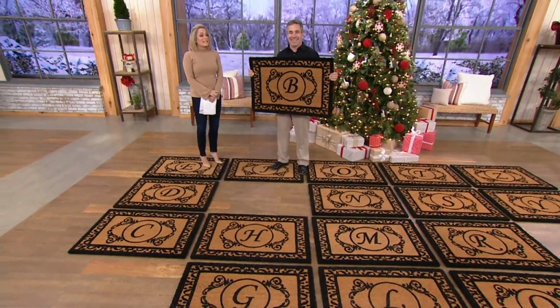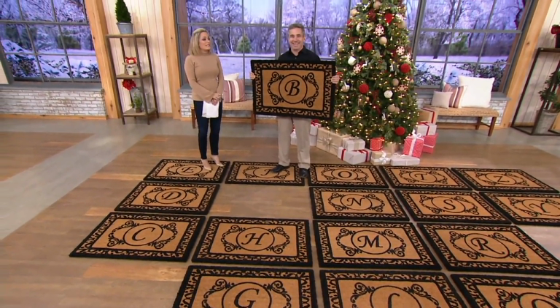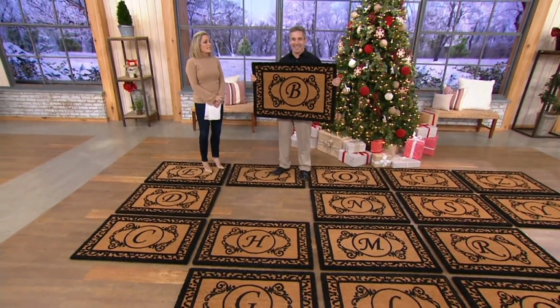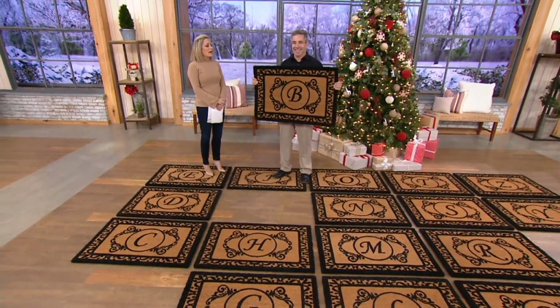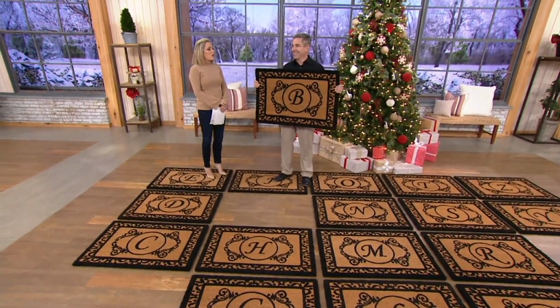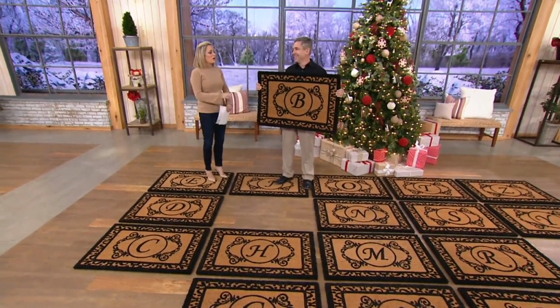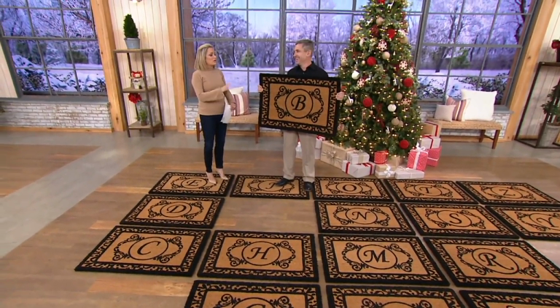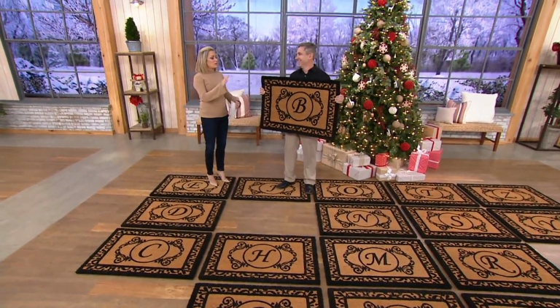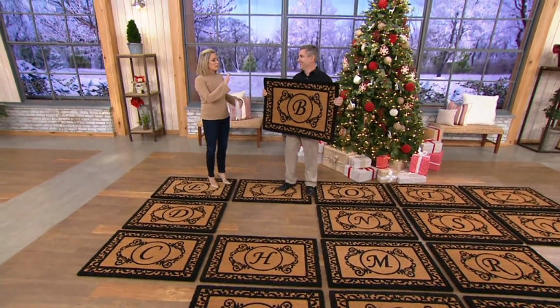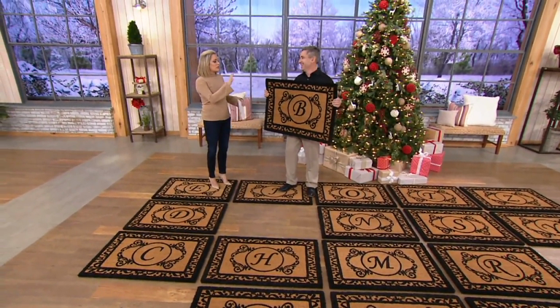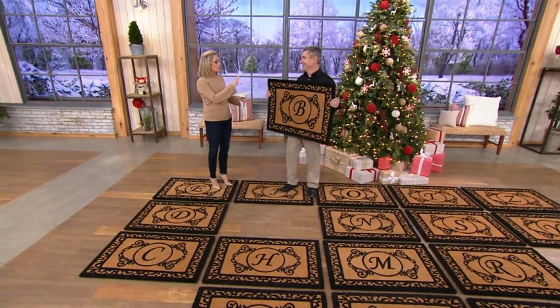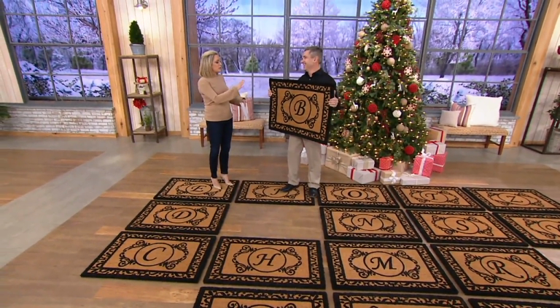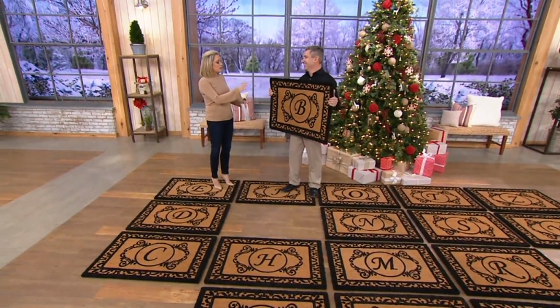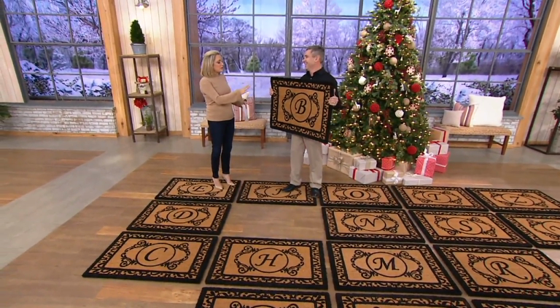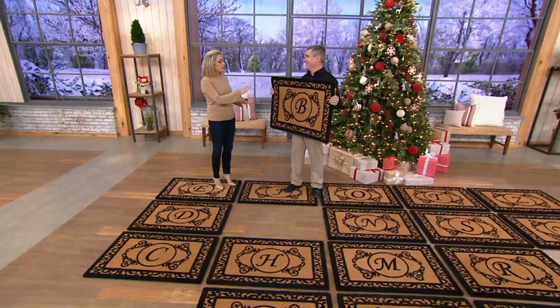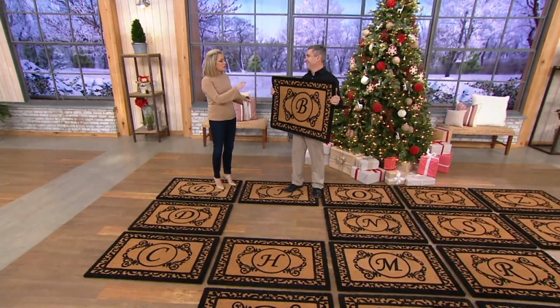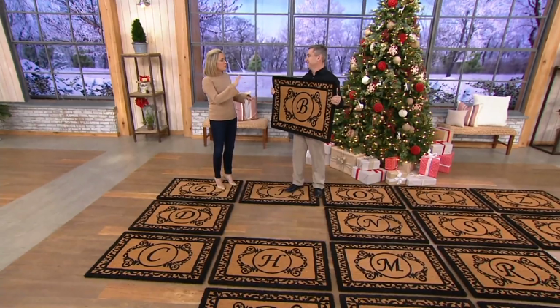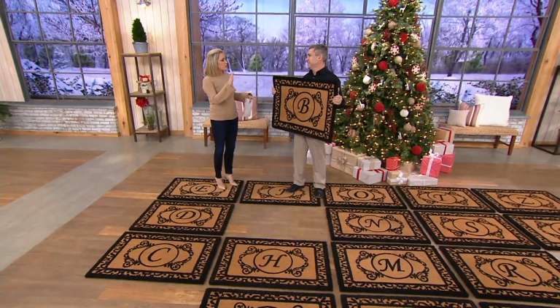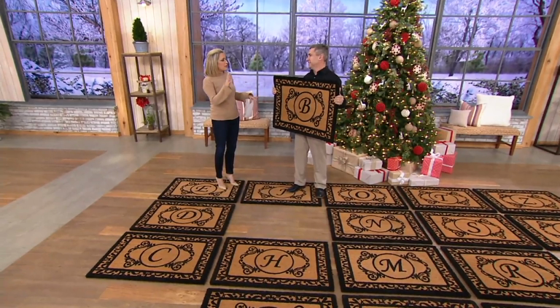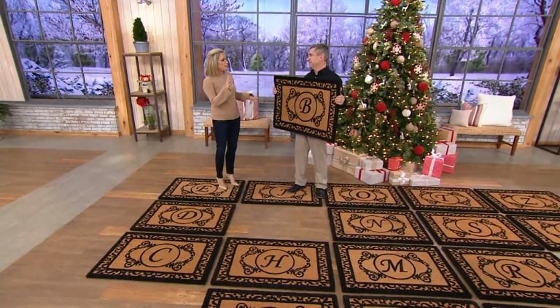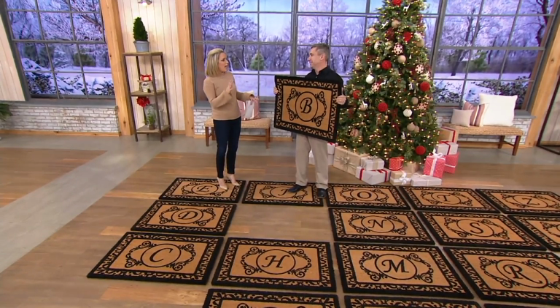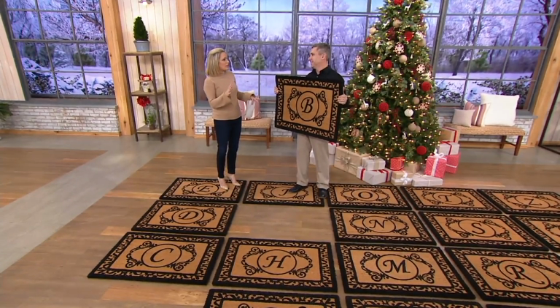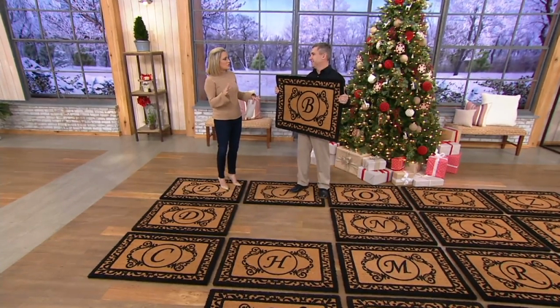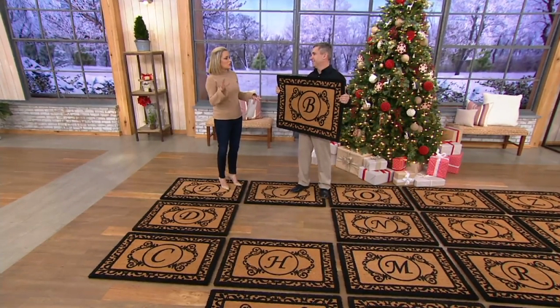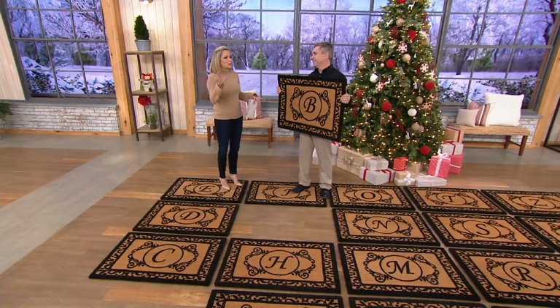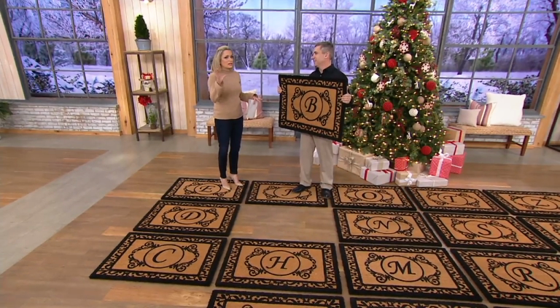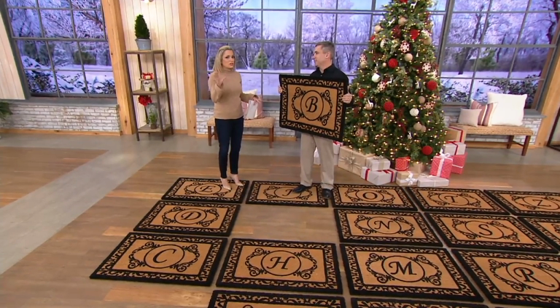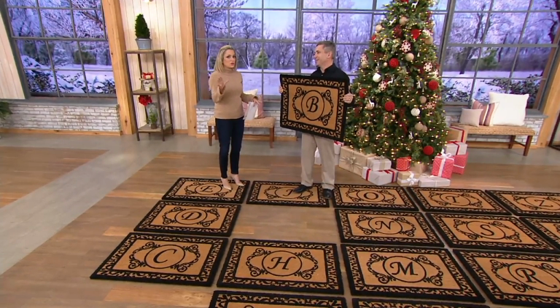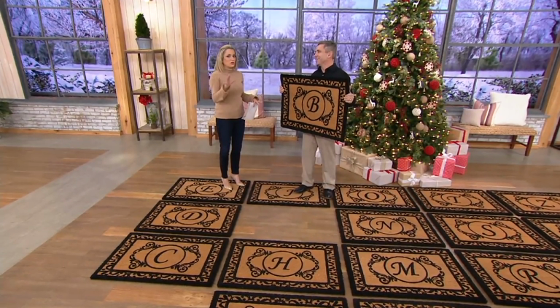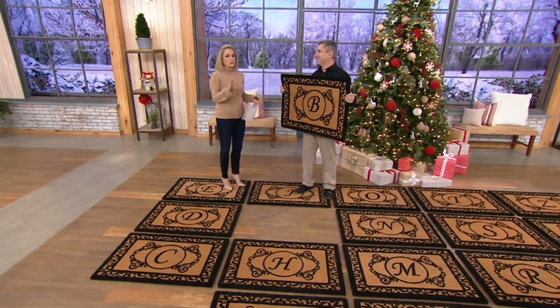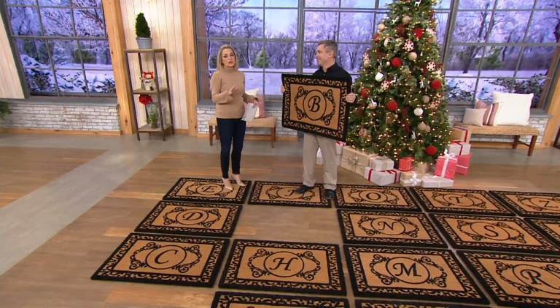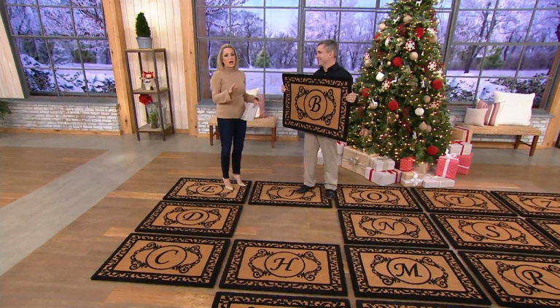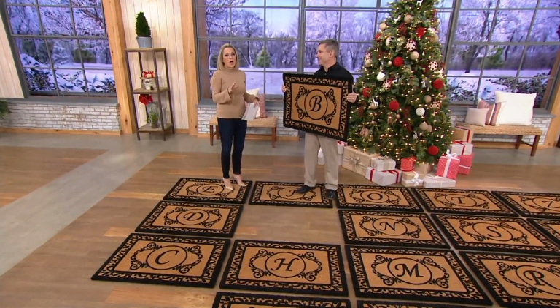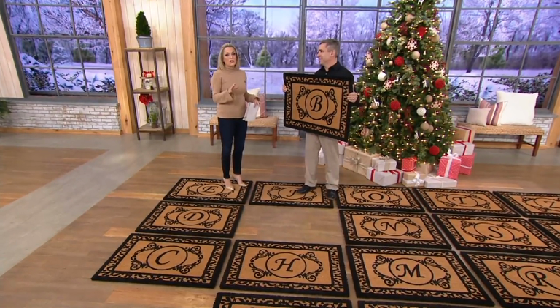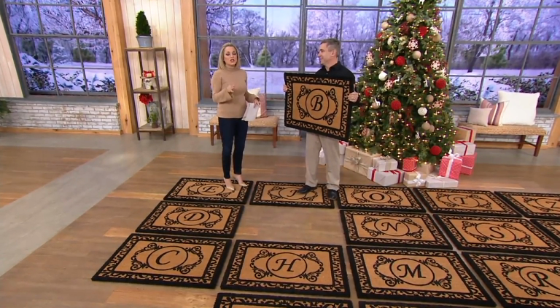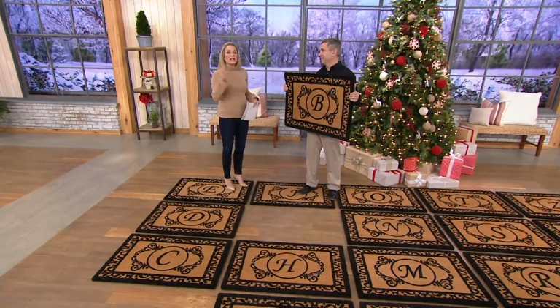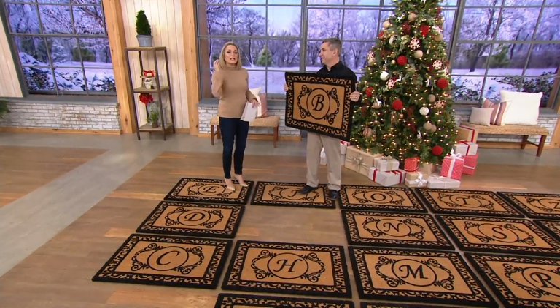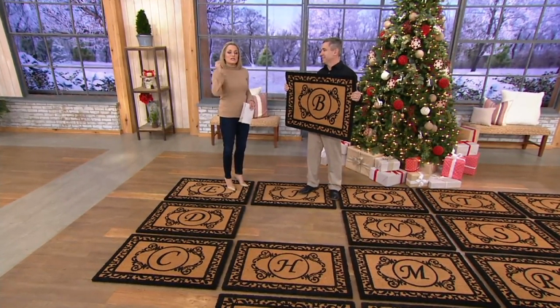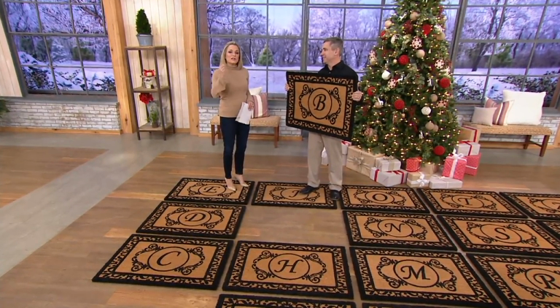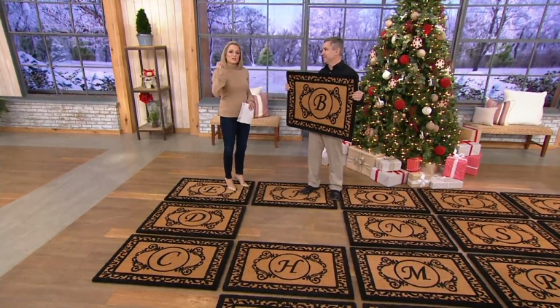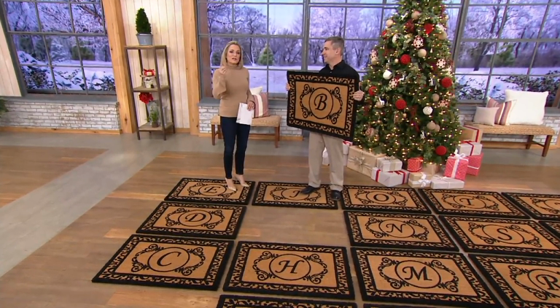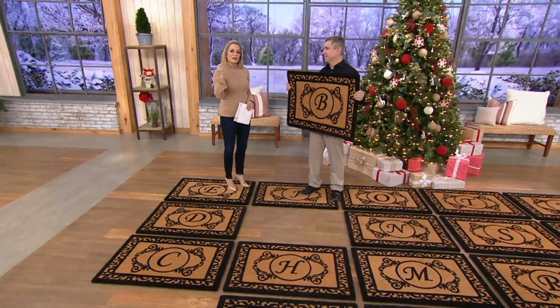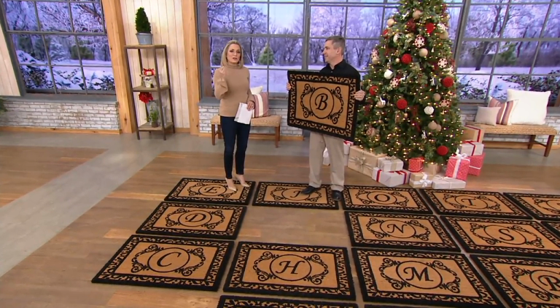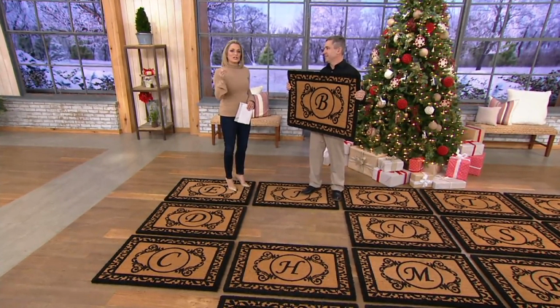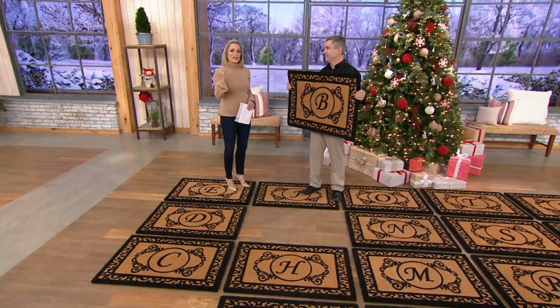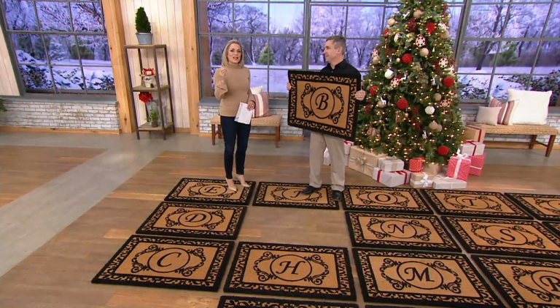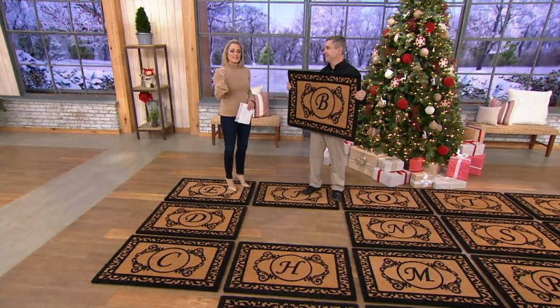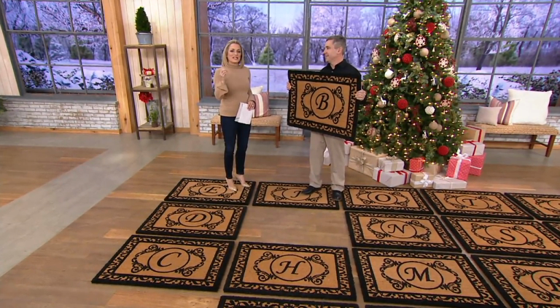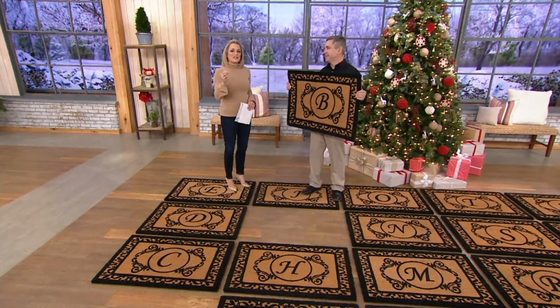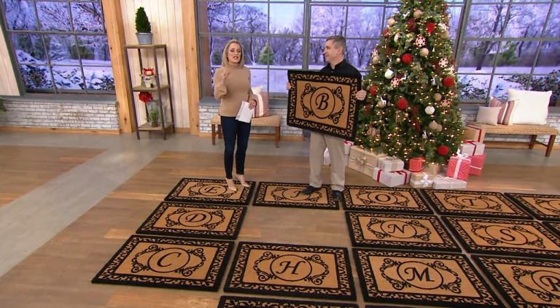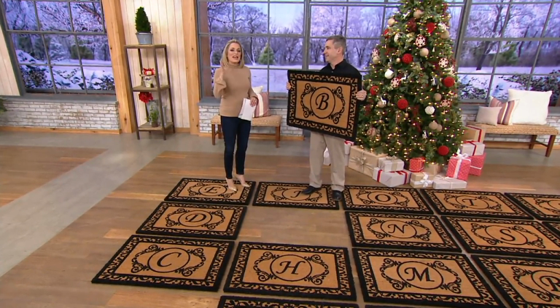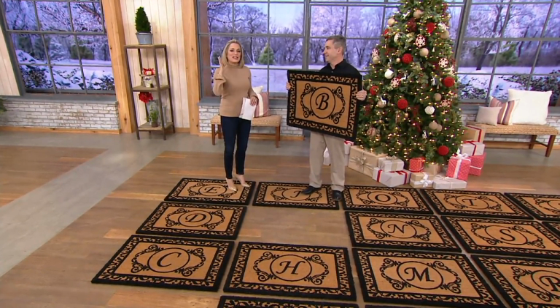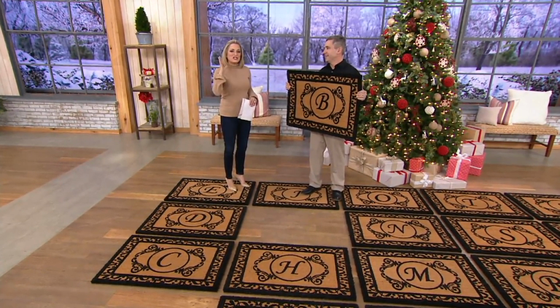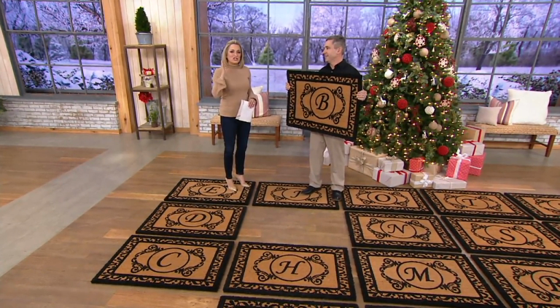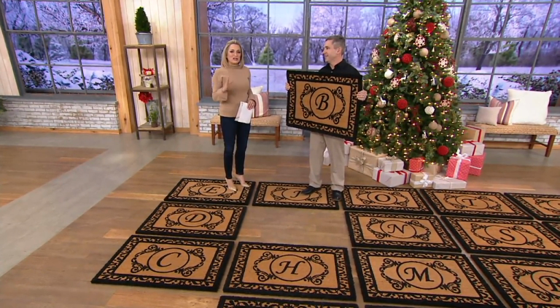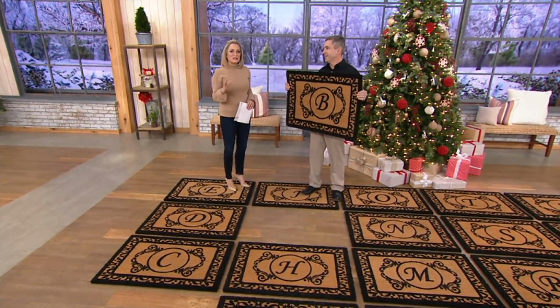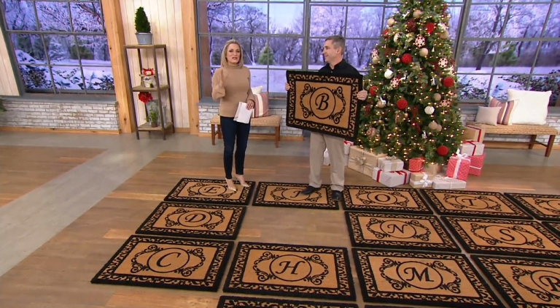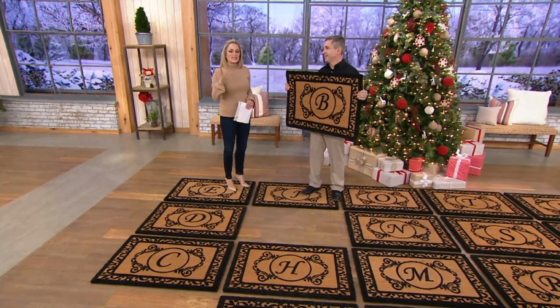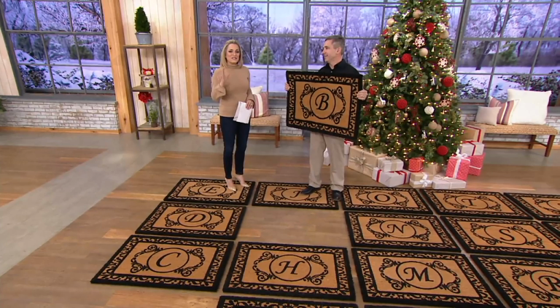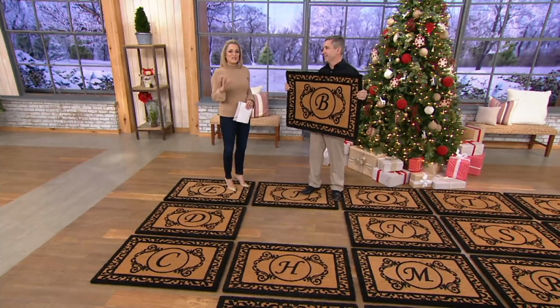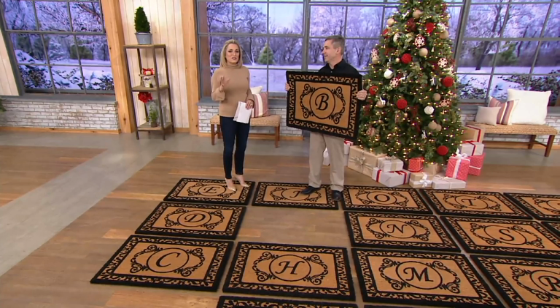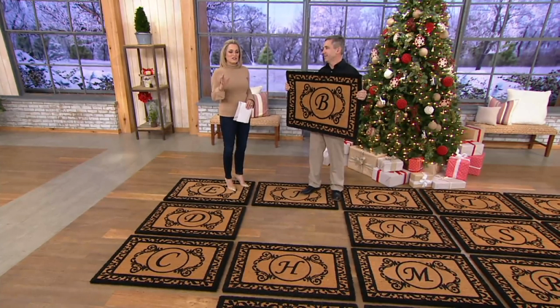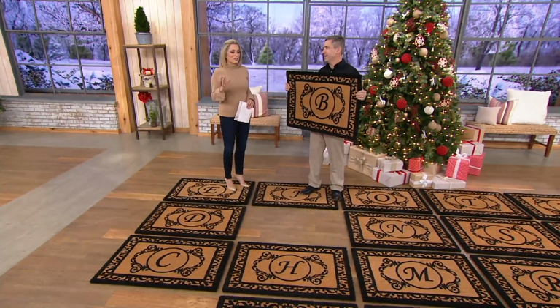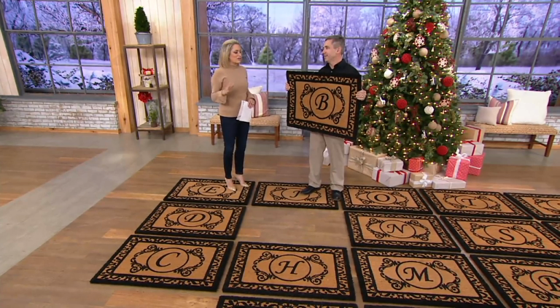Whether somebody's going to put it by the front door, by the back door, by the door from the garage — to me, you see that personalized gift and it just makes a huge difference.